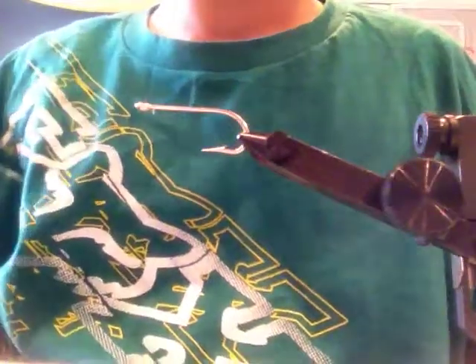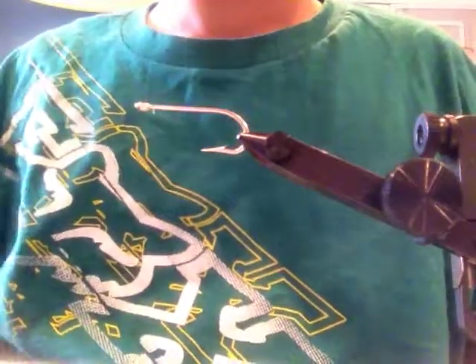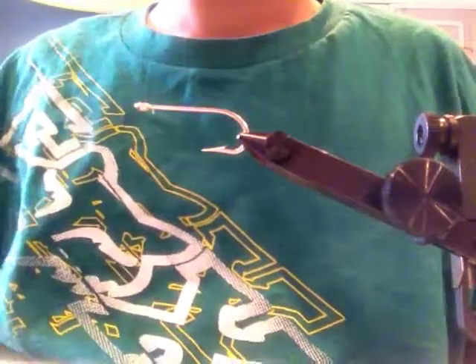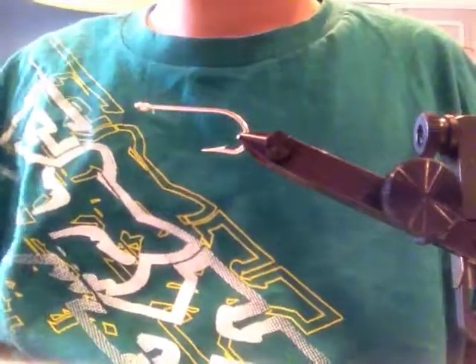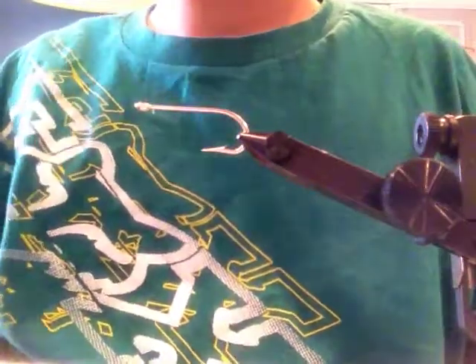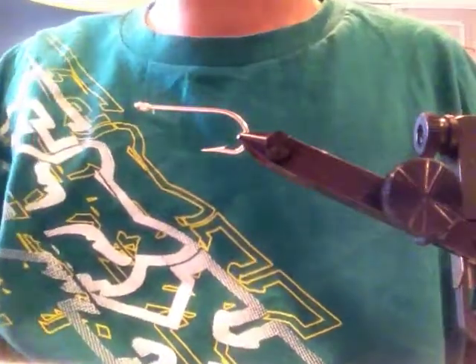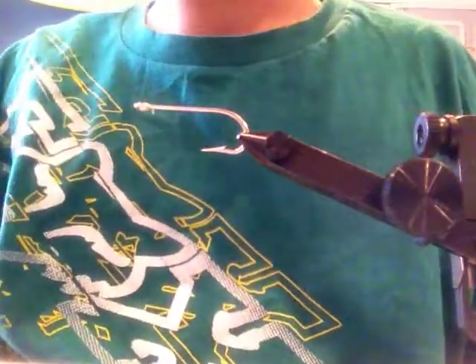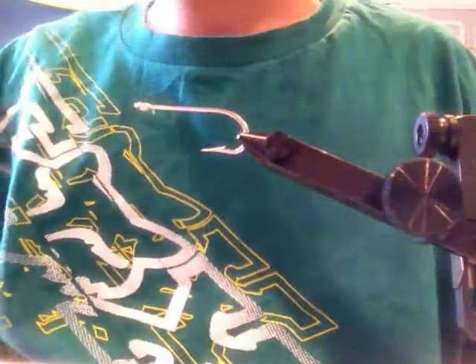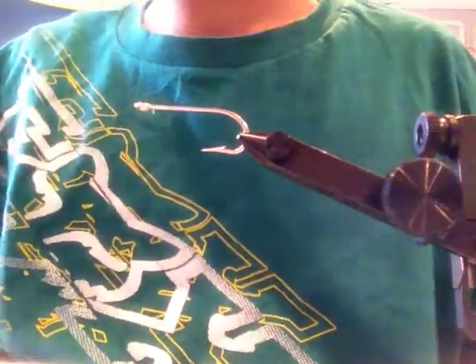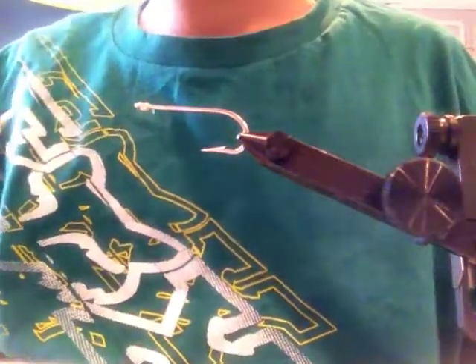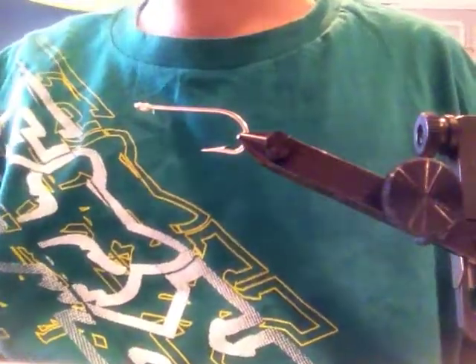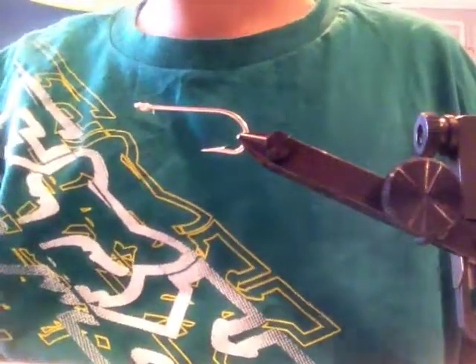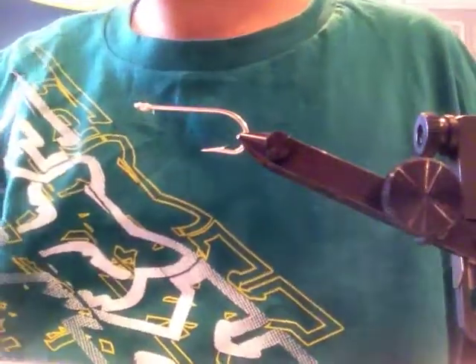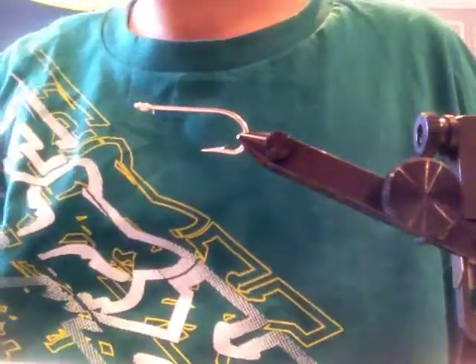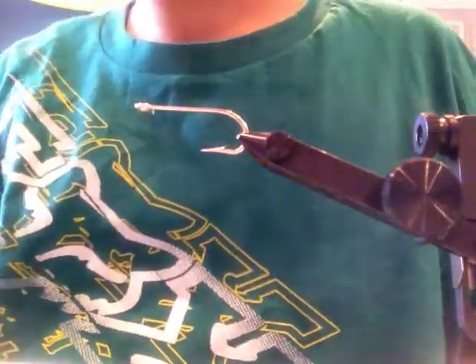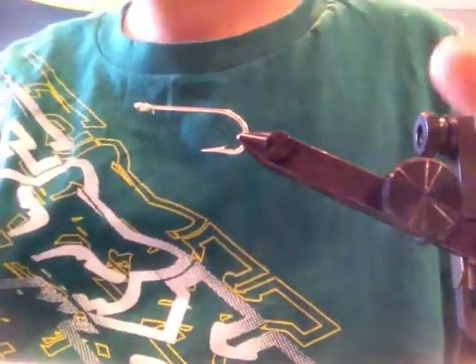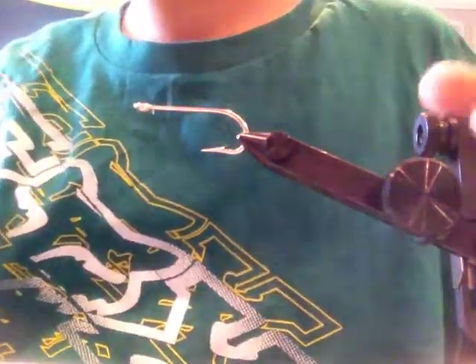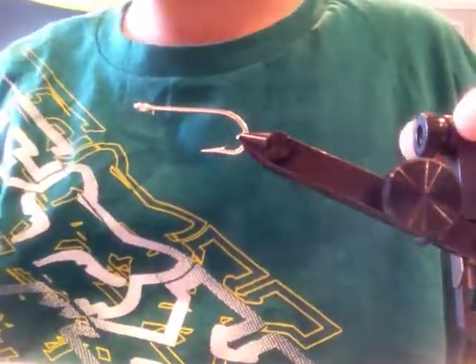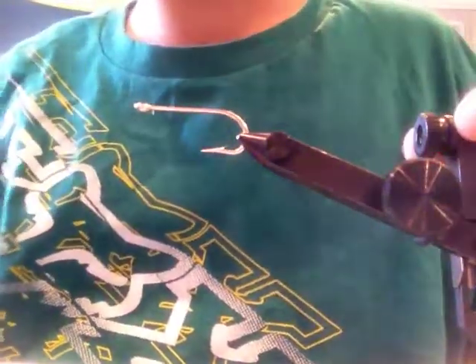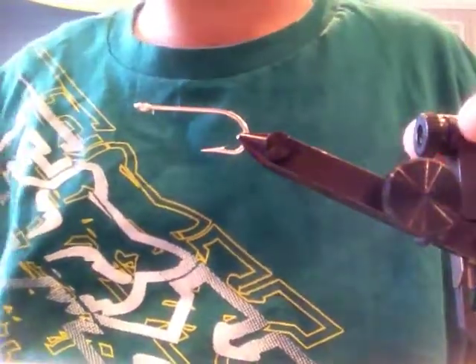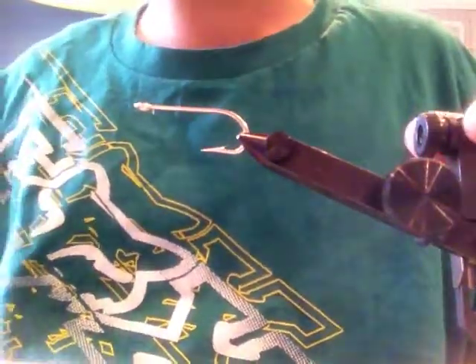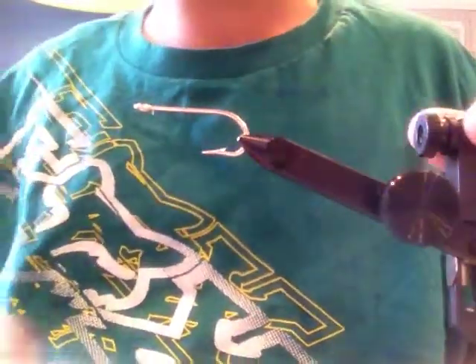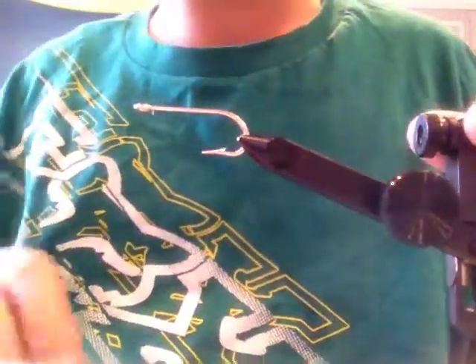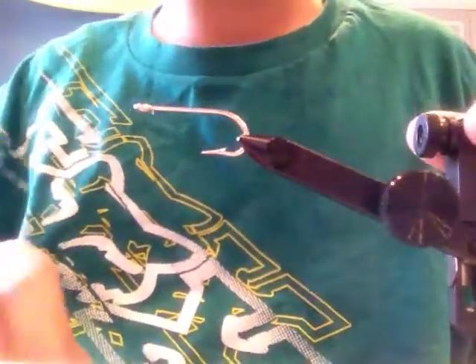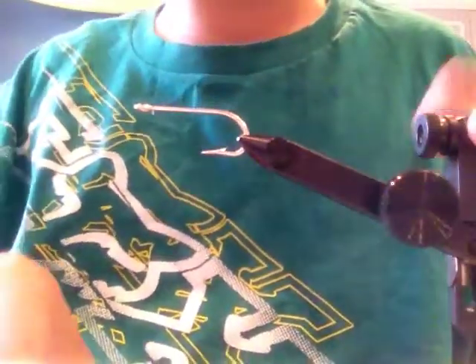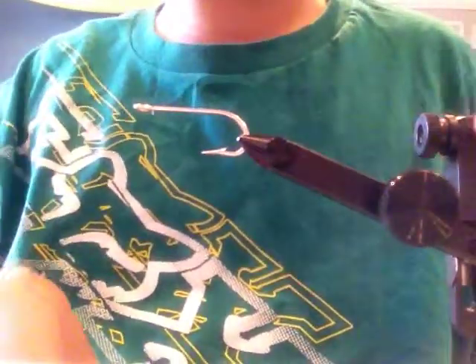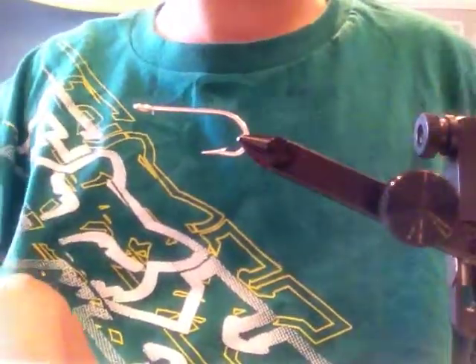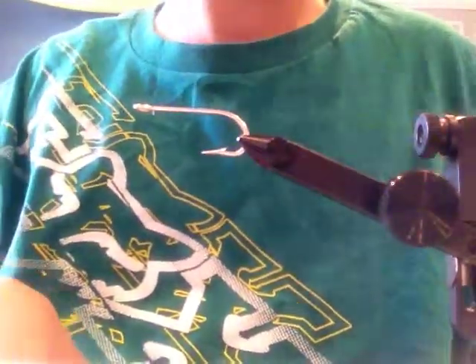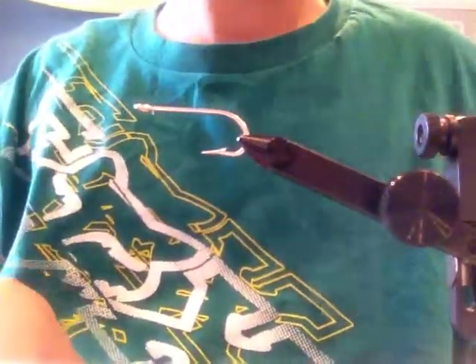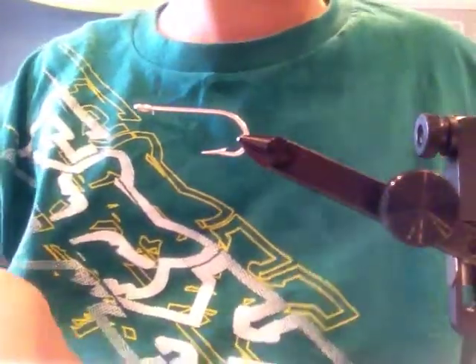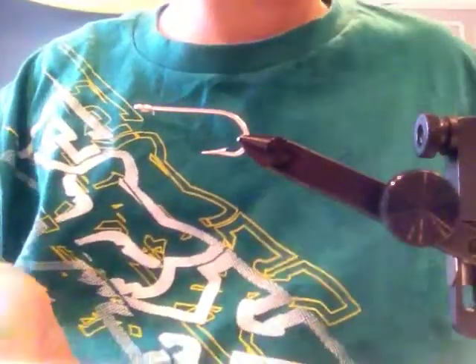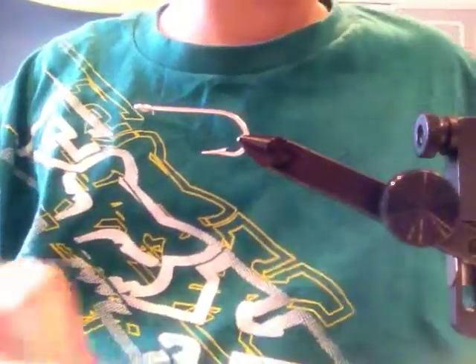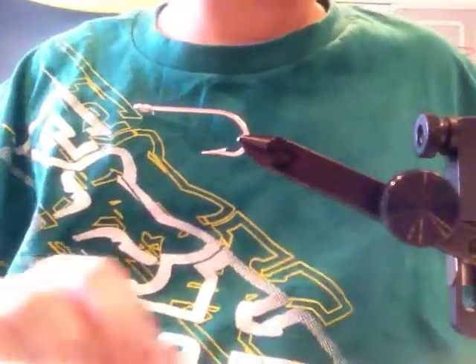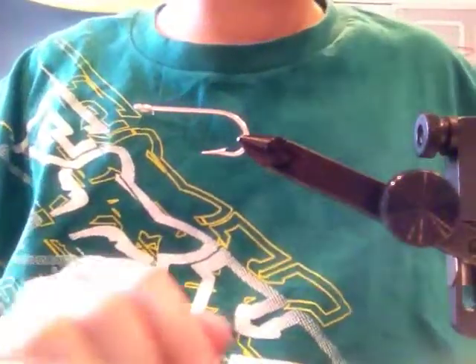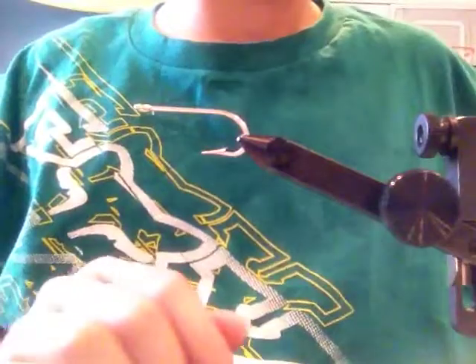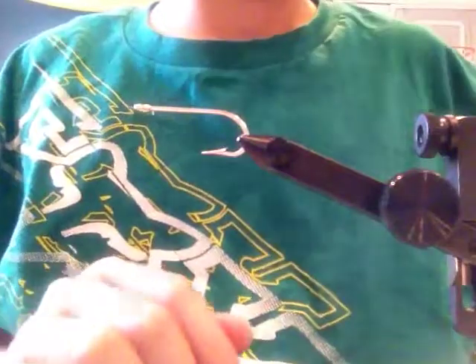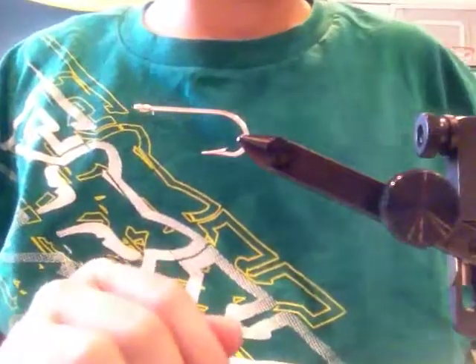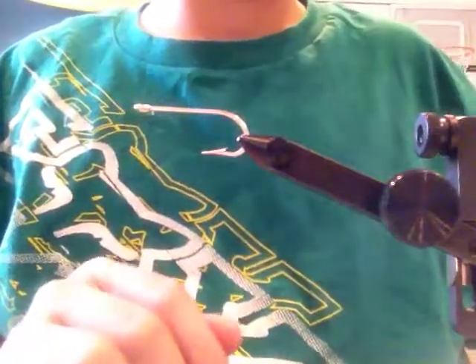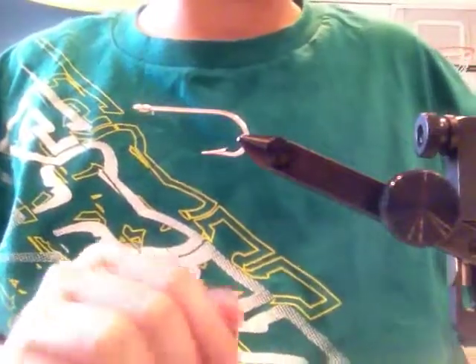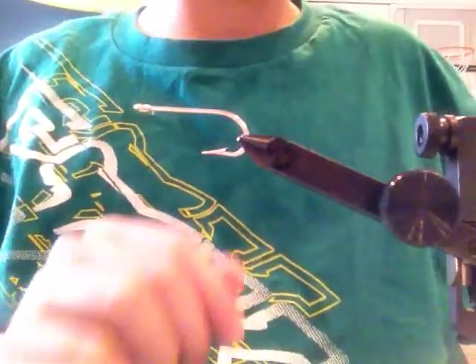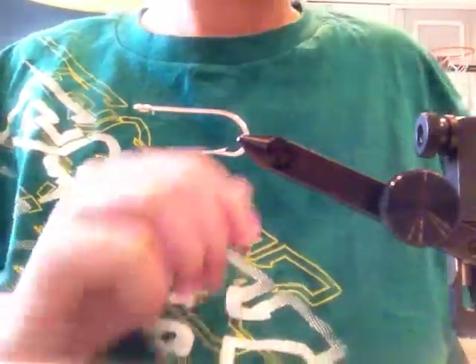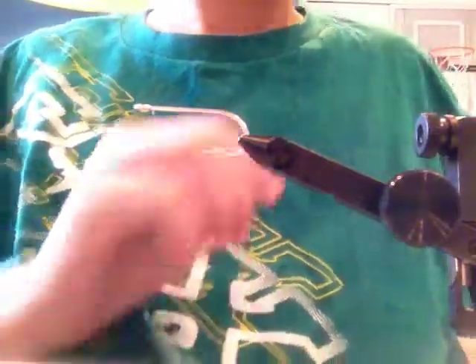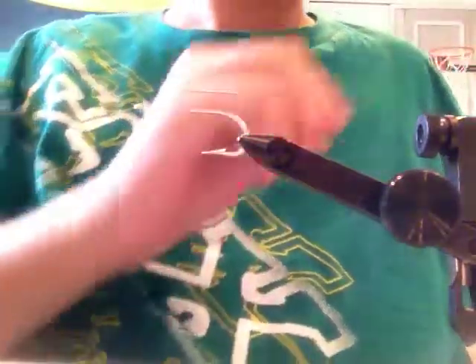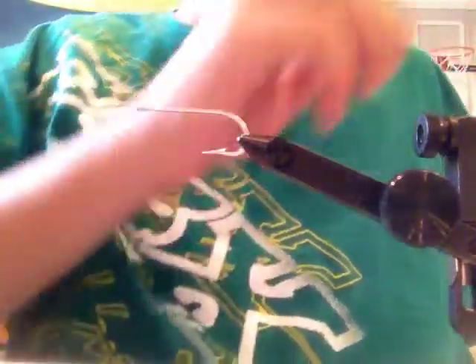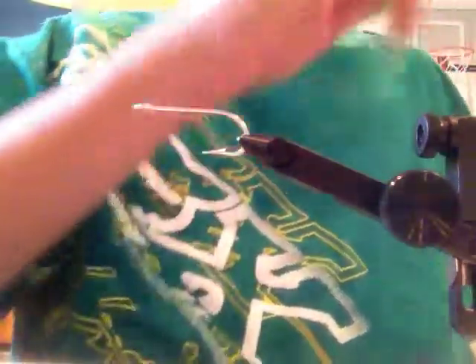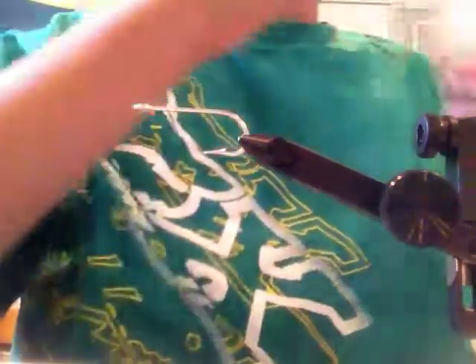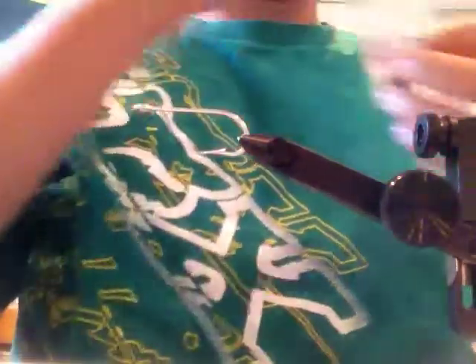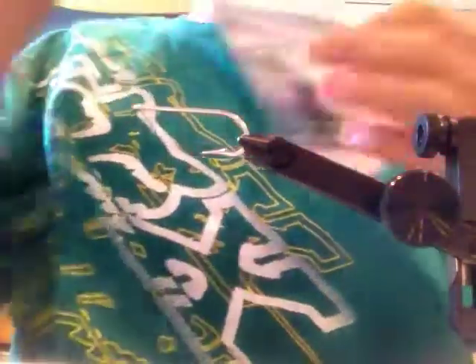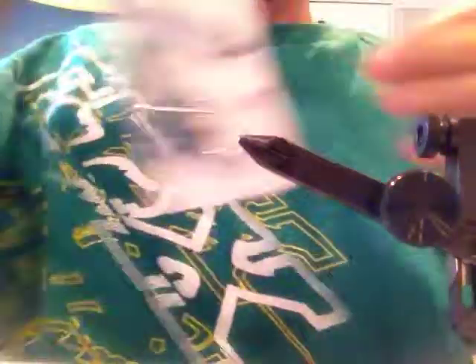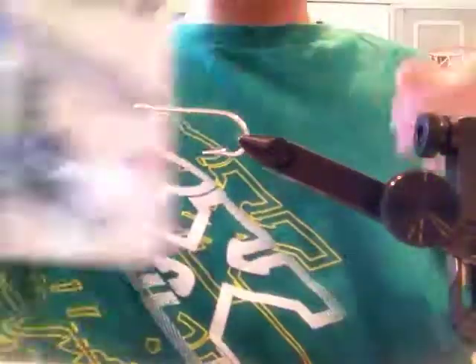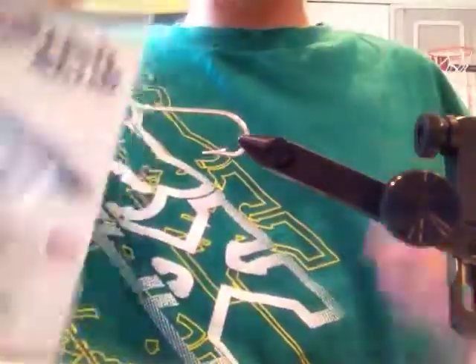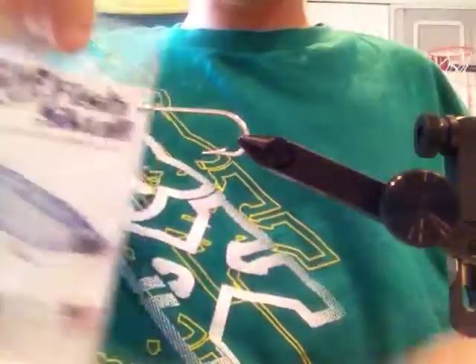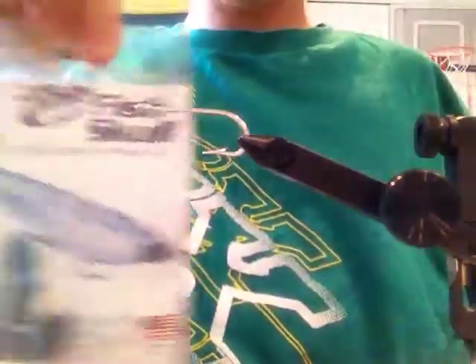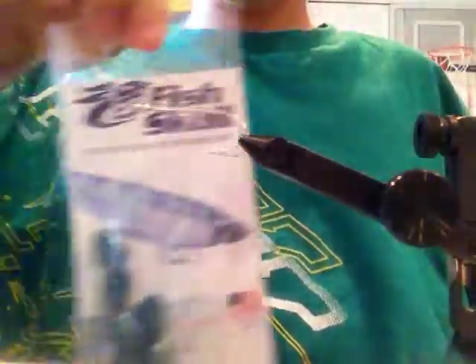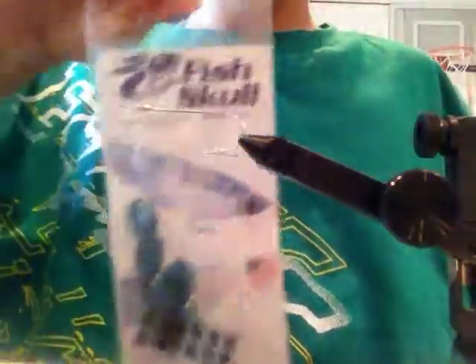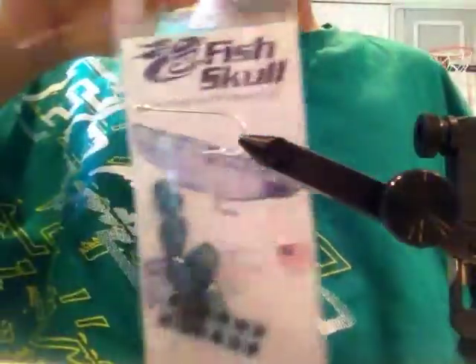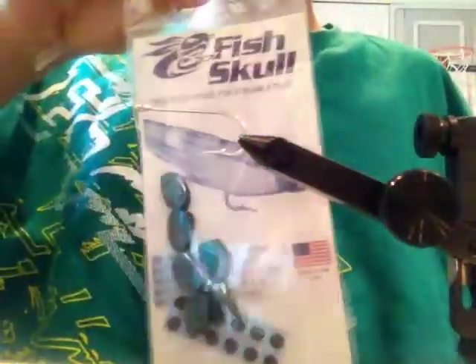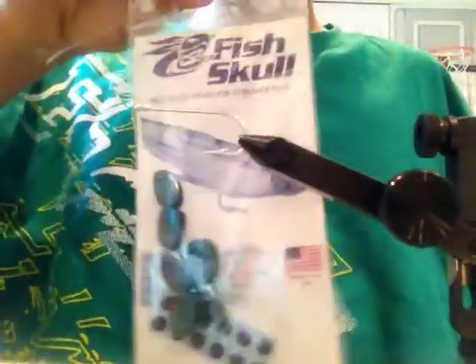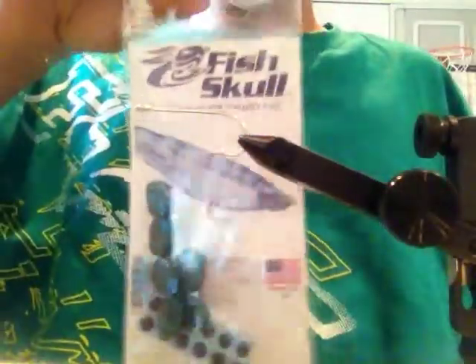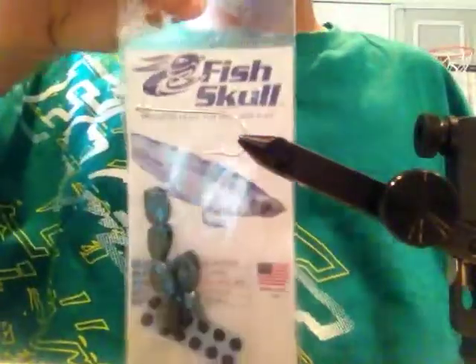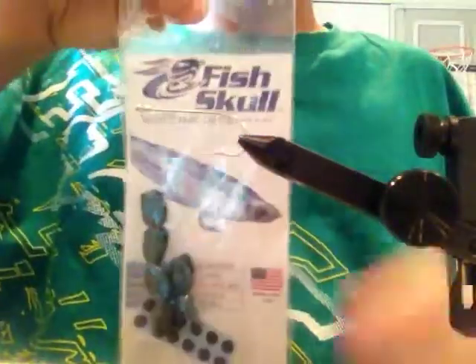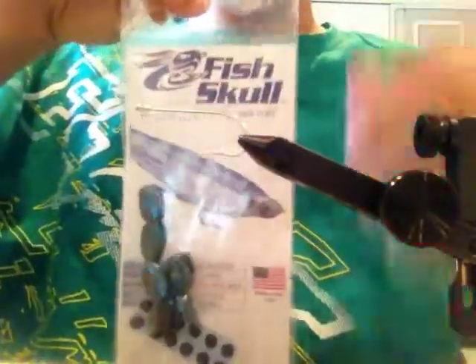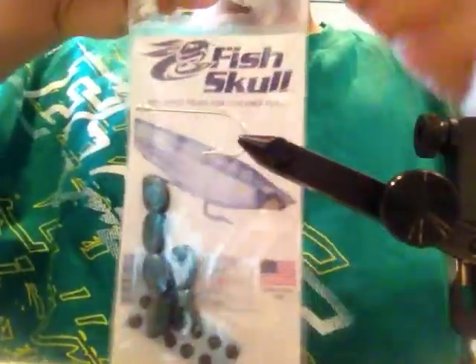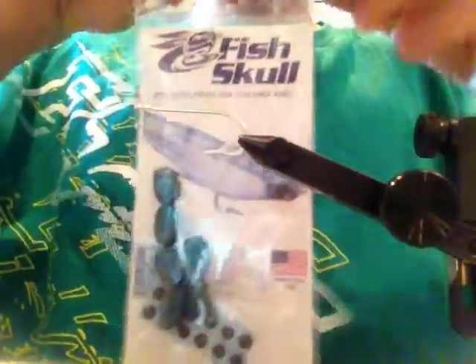Hey guys, today I will be making a streamer that uses fish skulls like this.